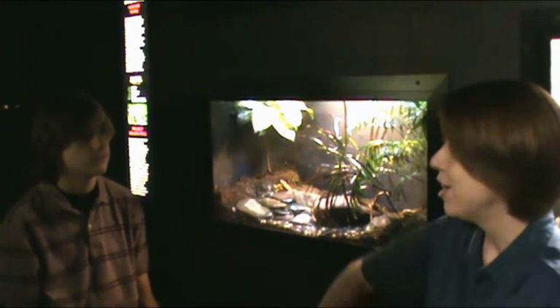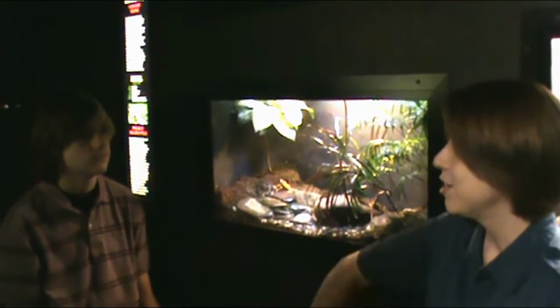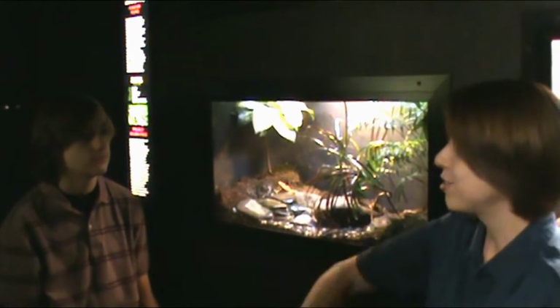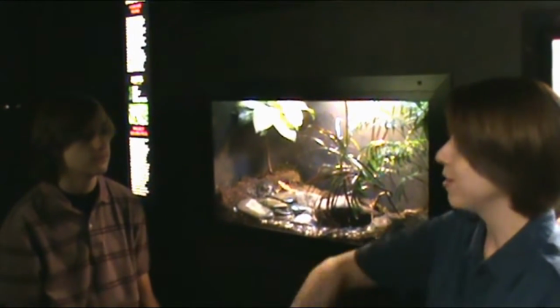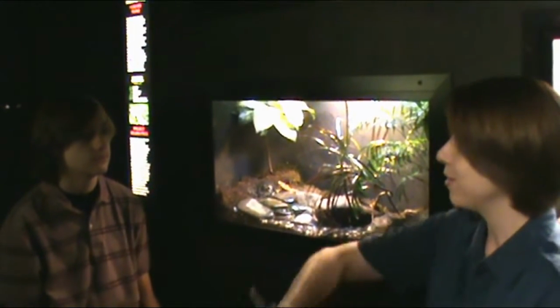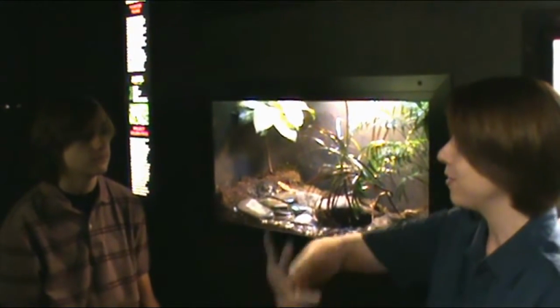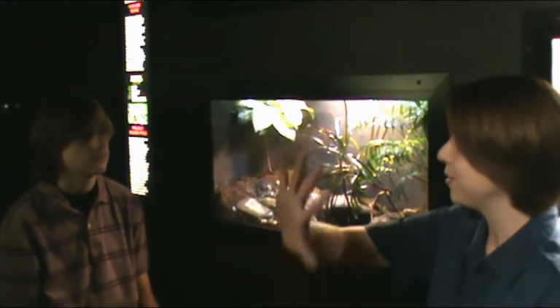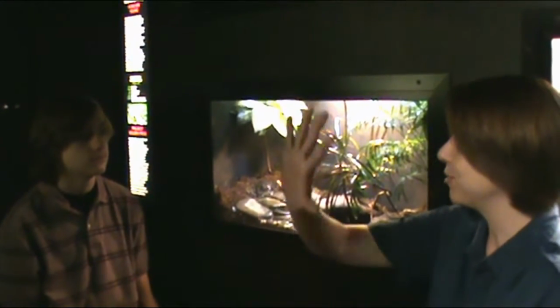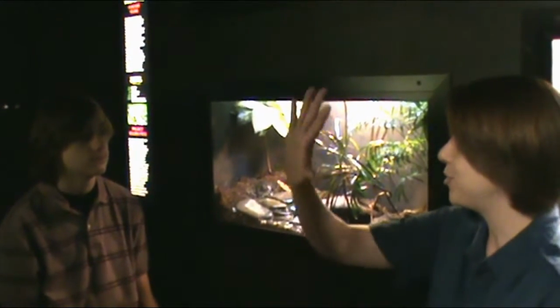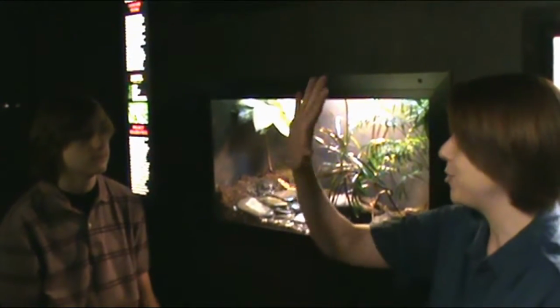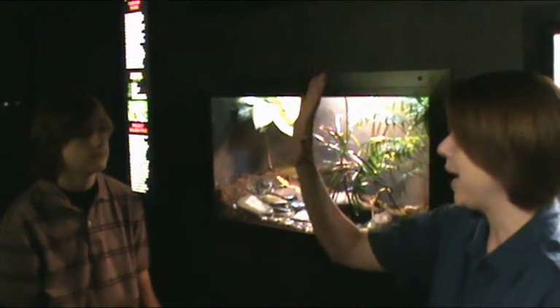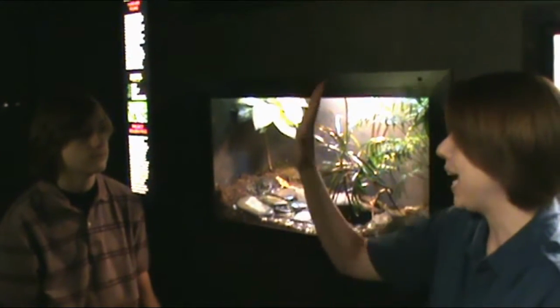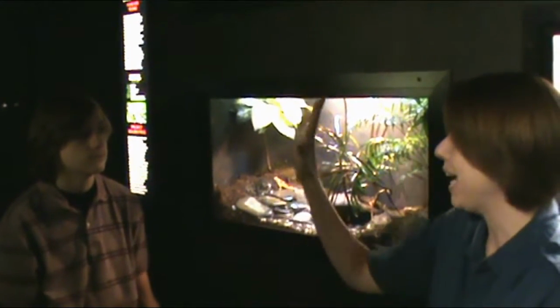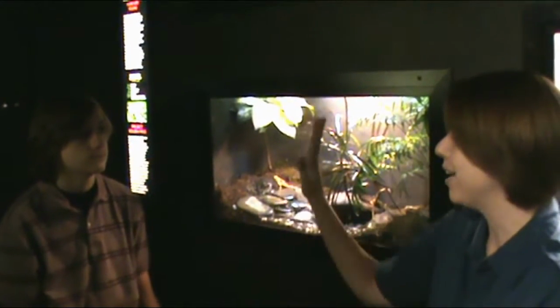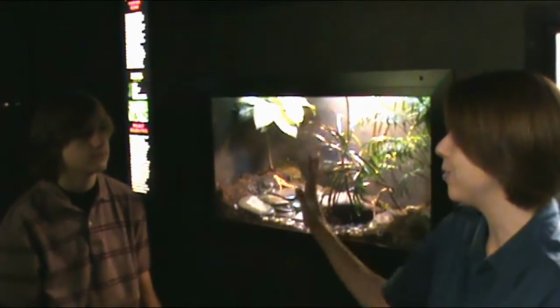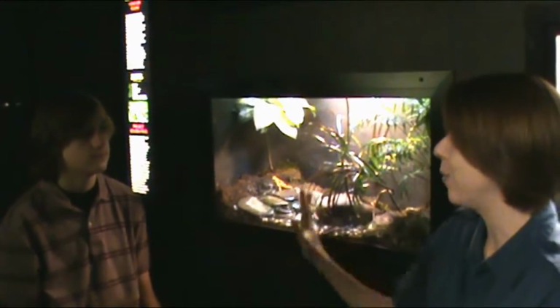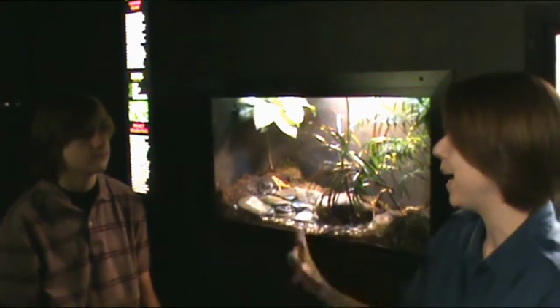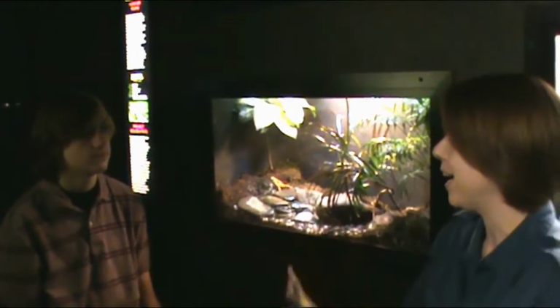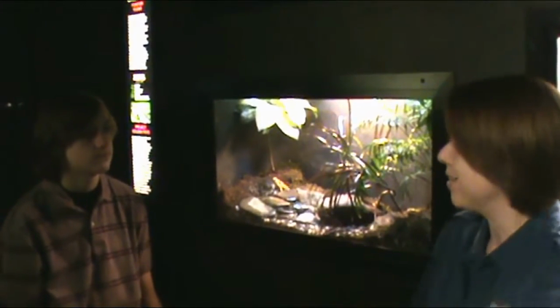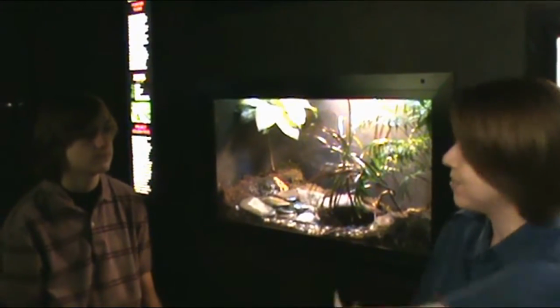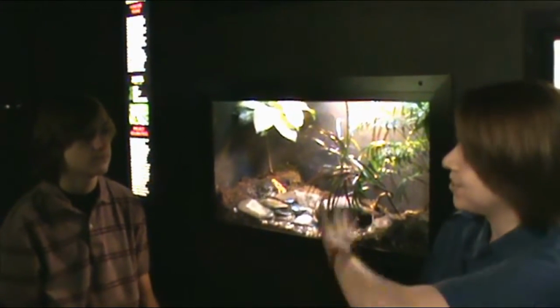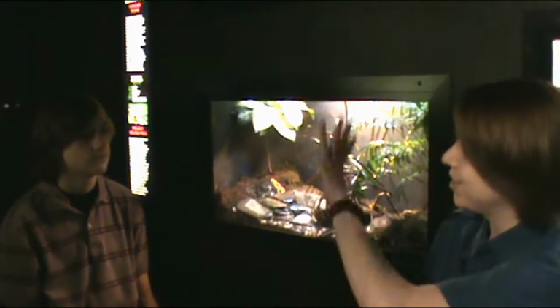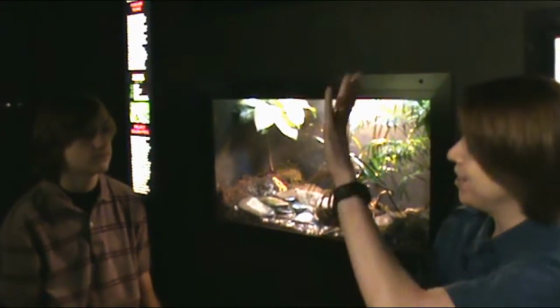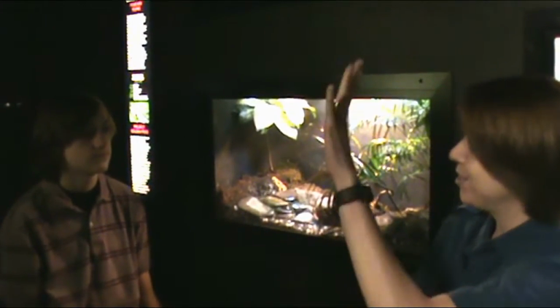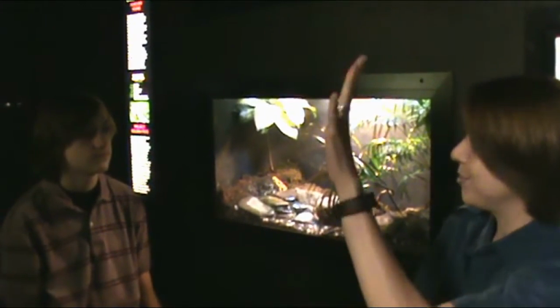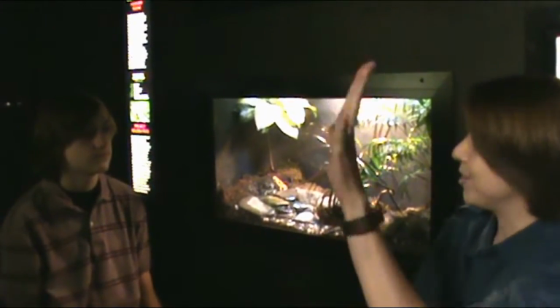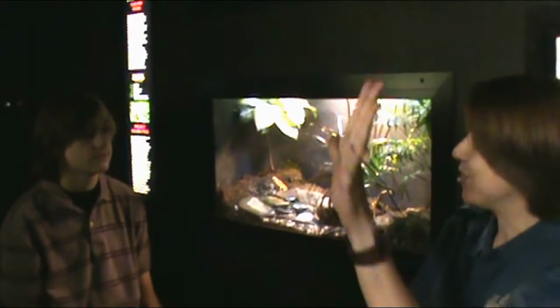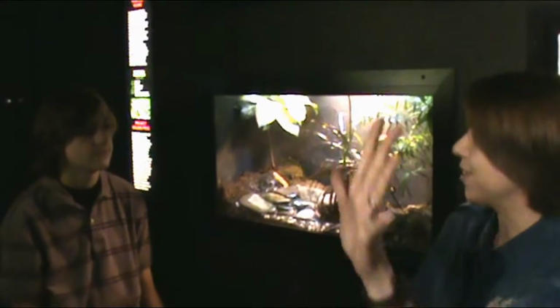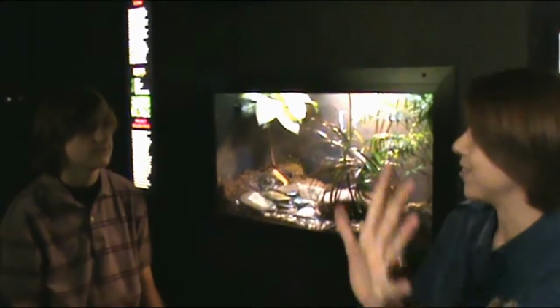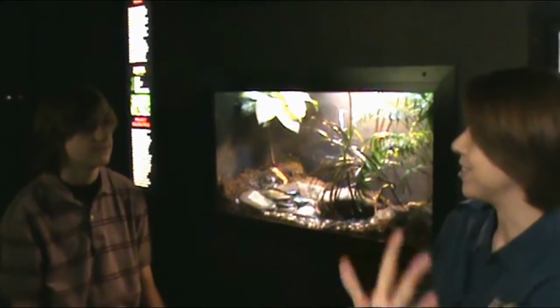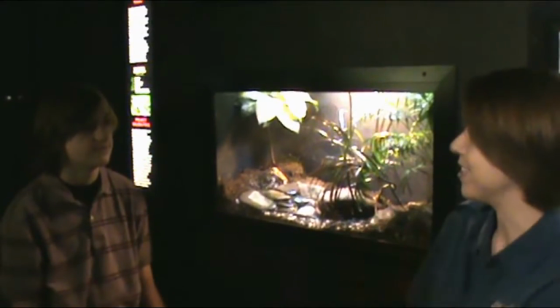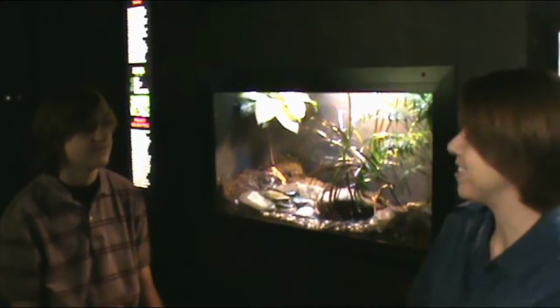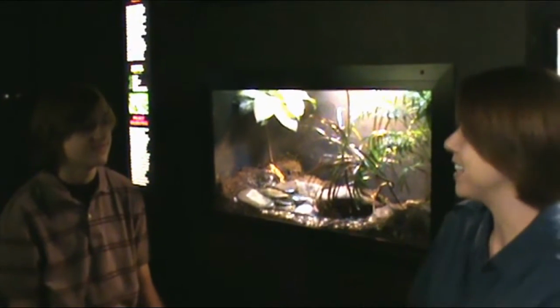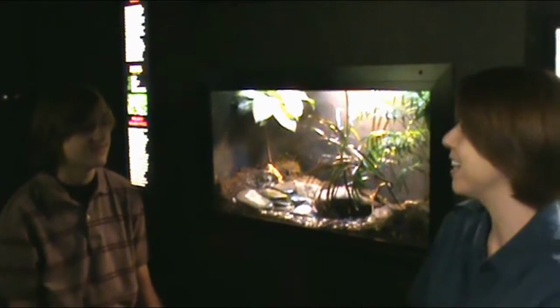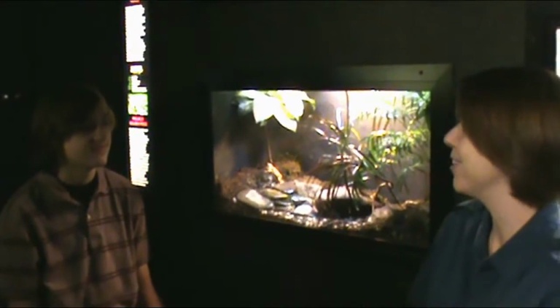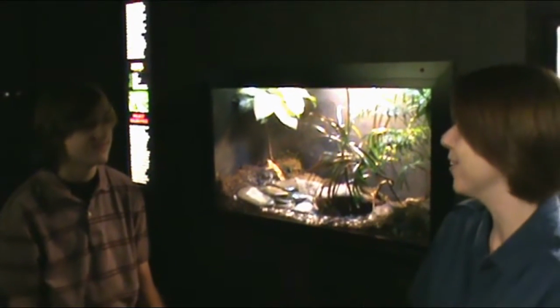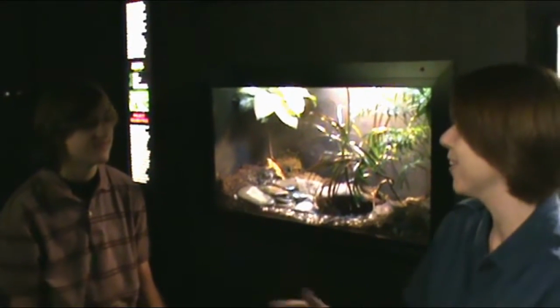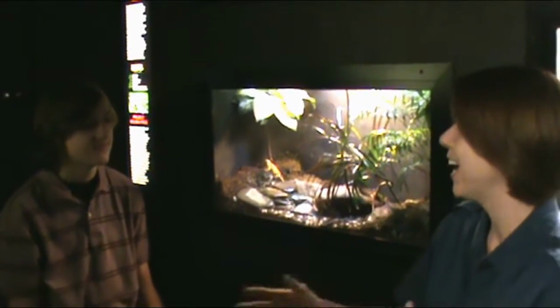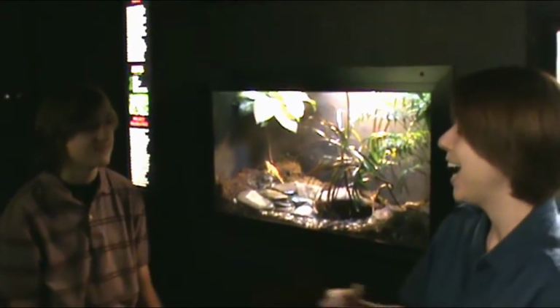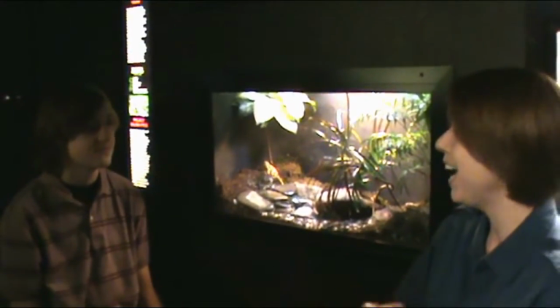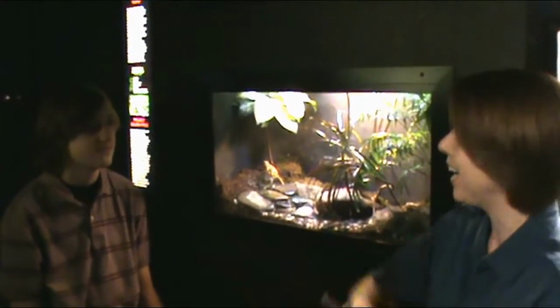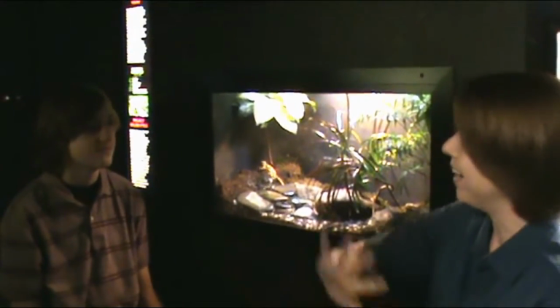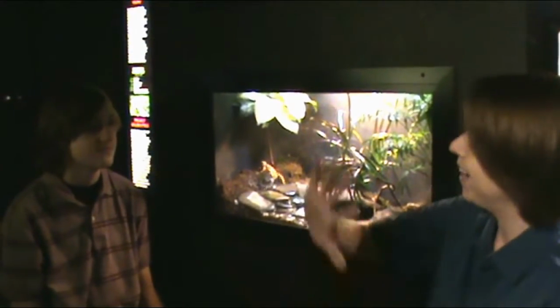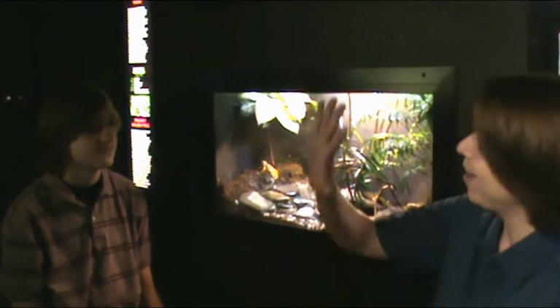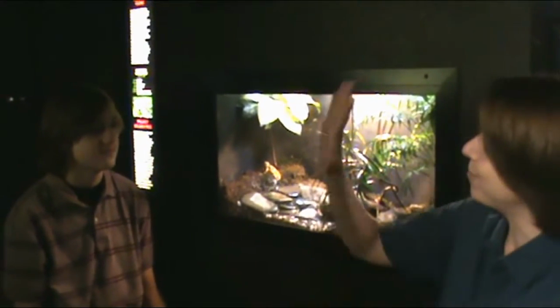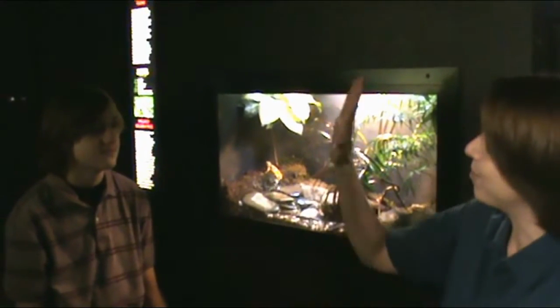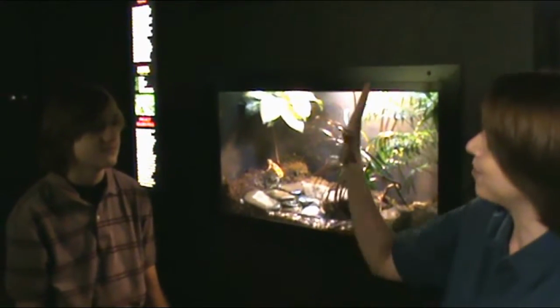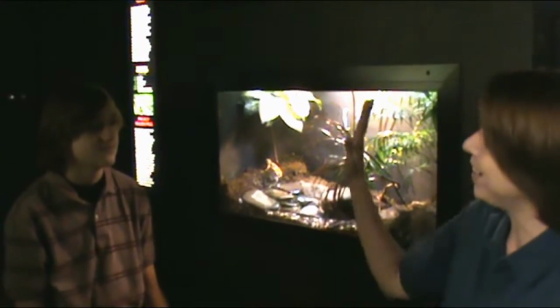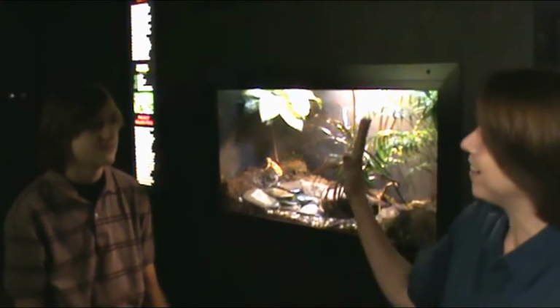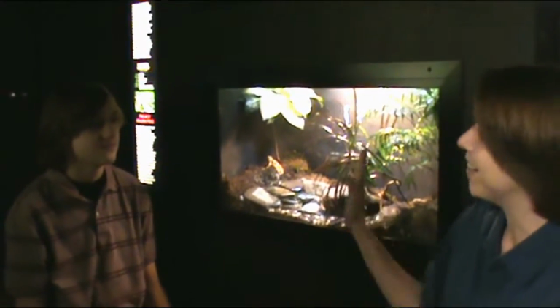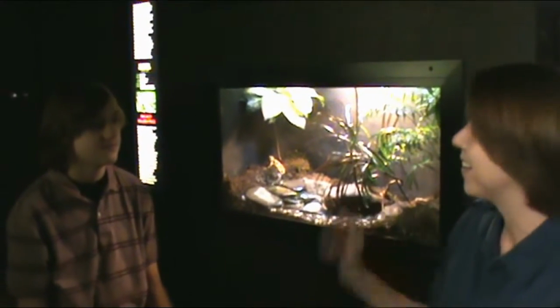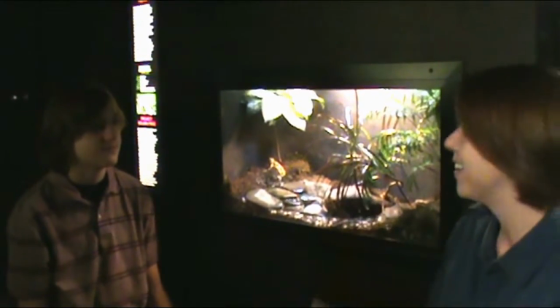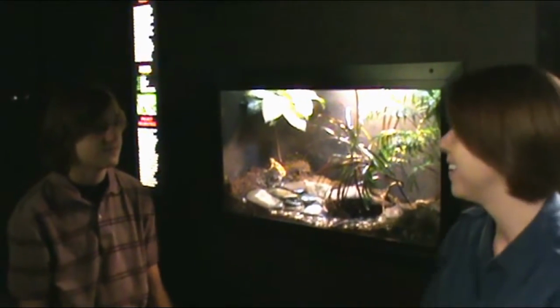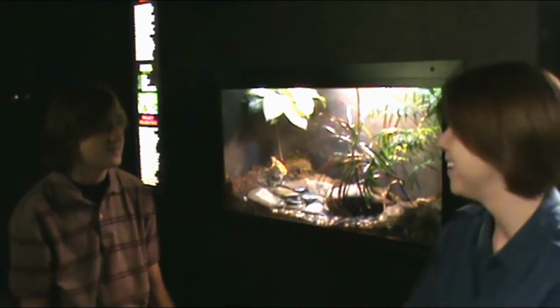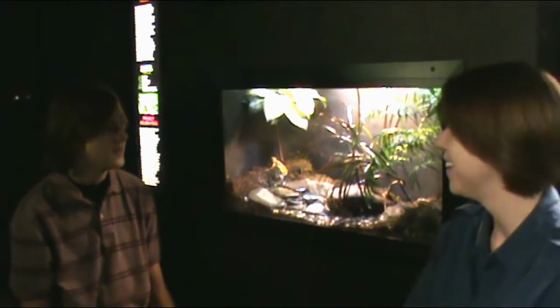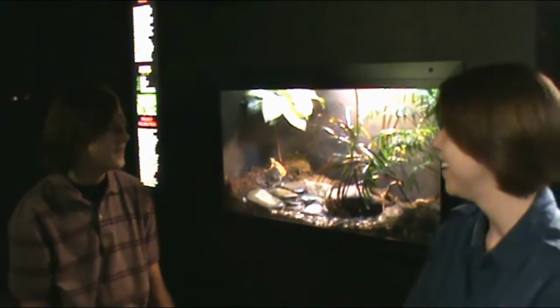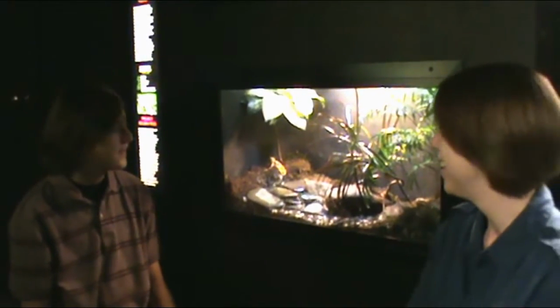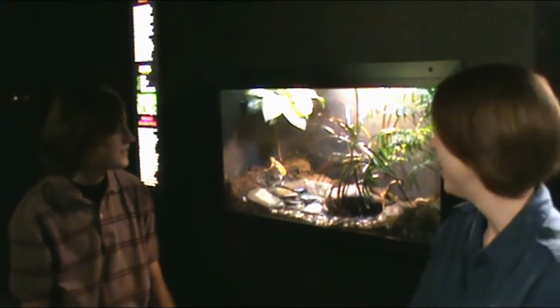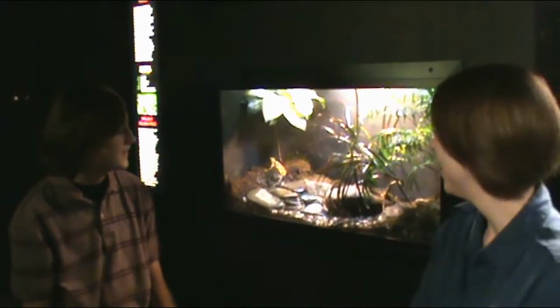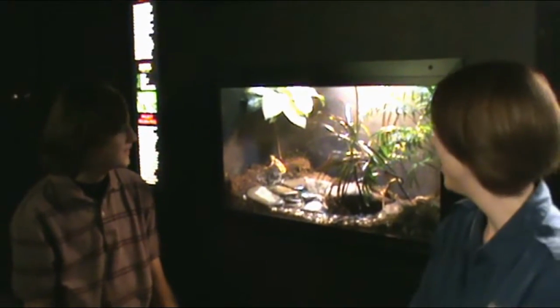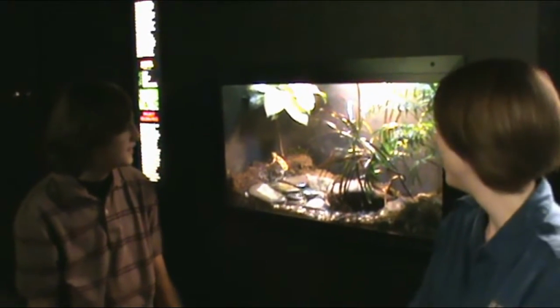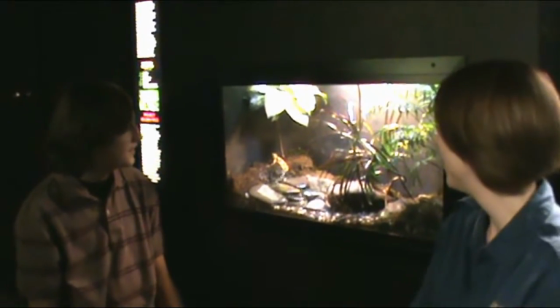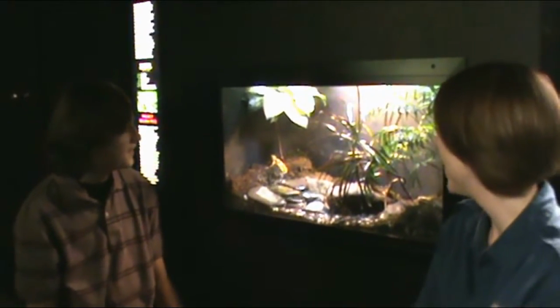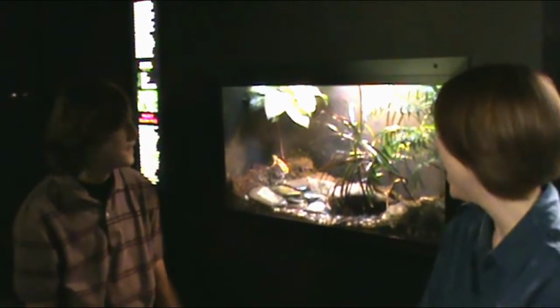So they'll do hand waves to each other to signal, hey, I'm over here. That's kind of funny. Yeah.